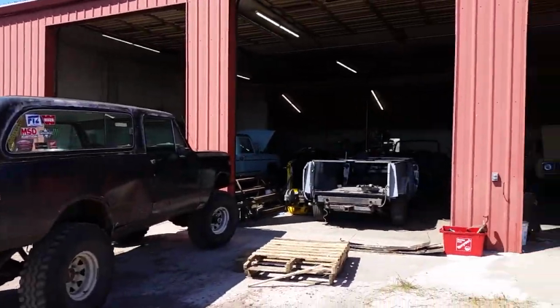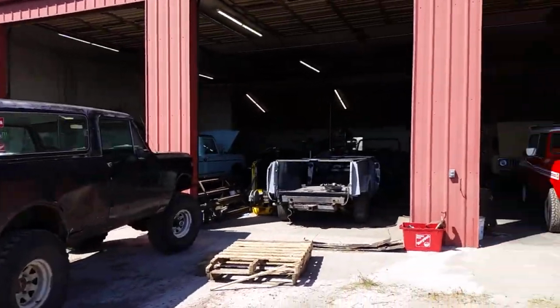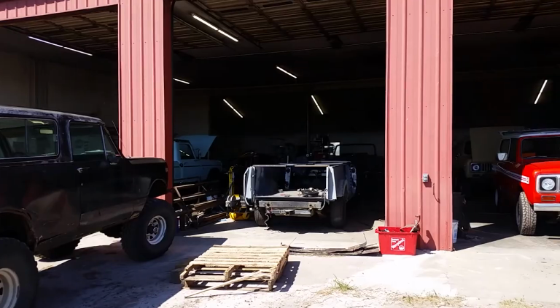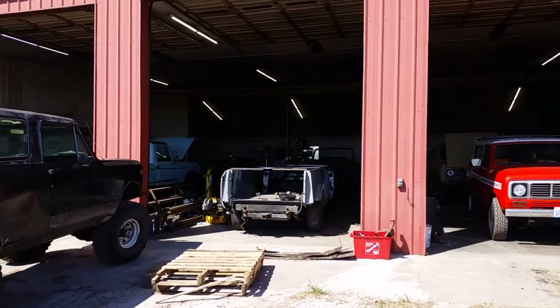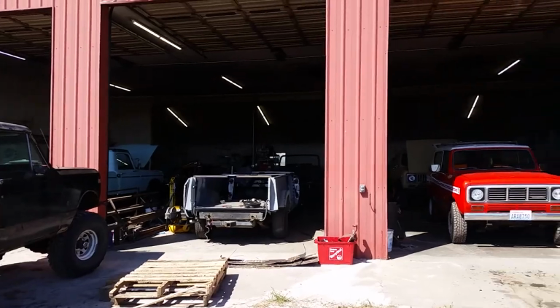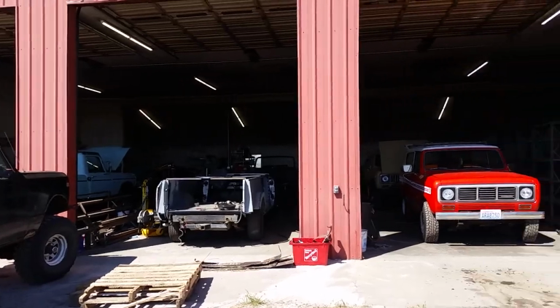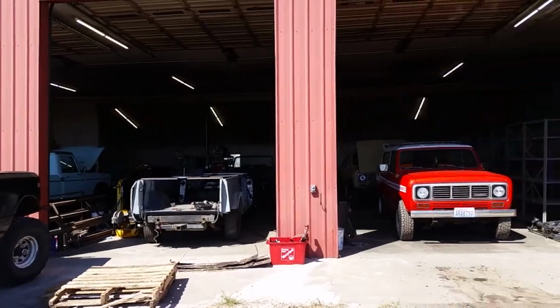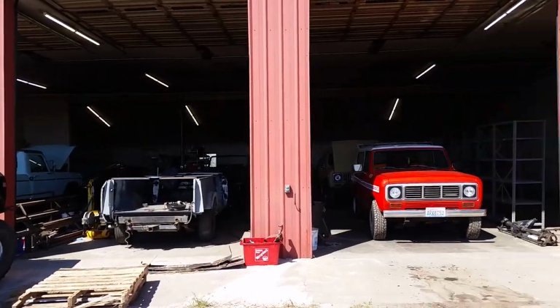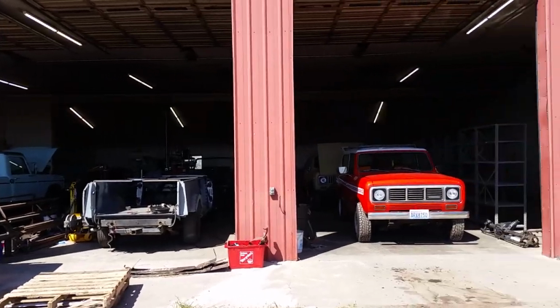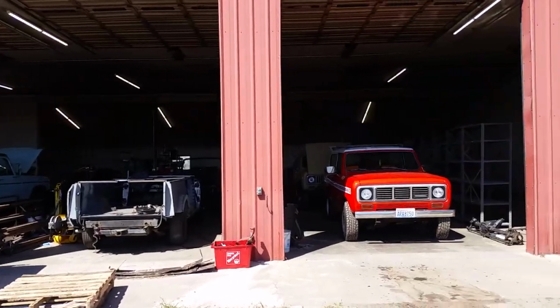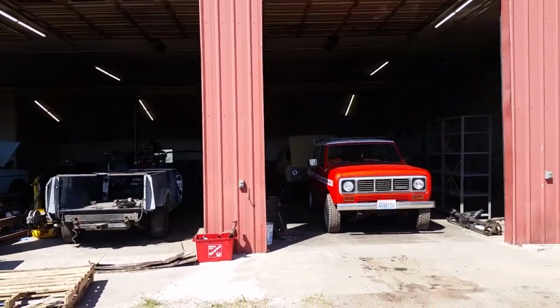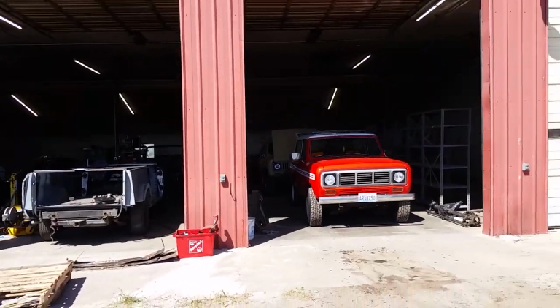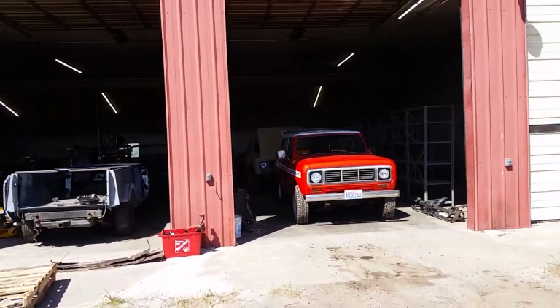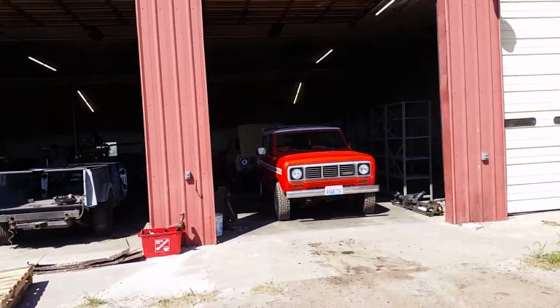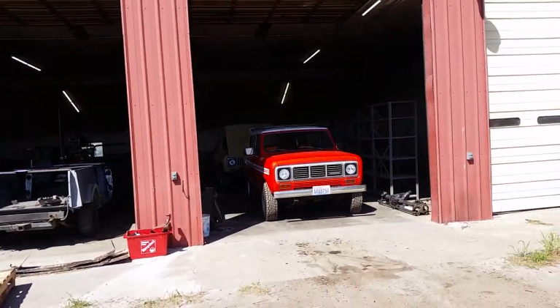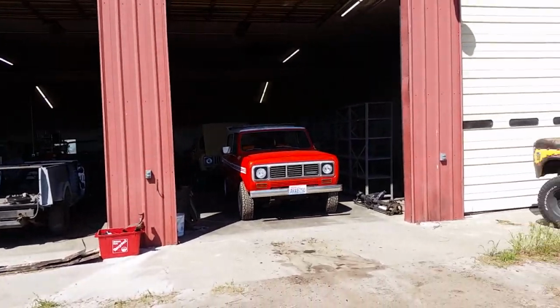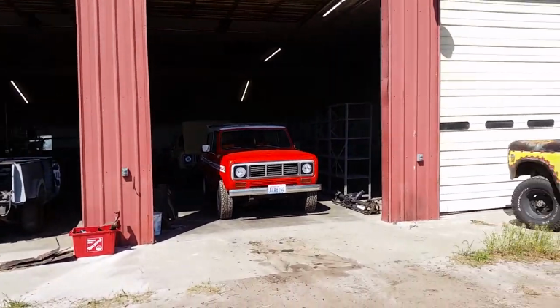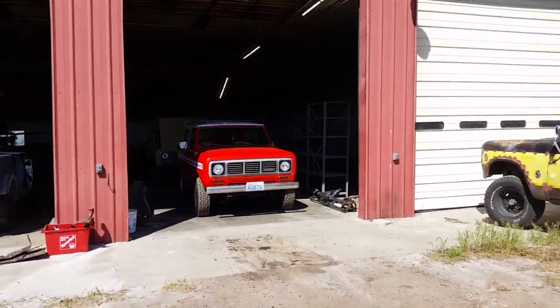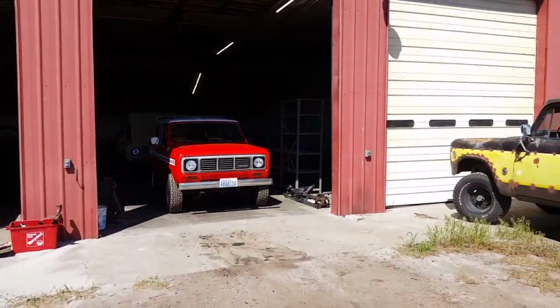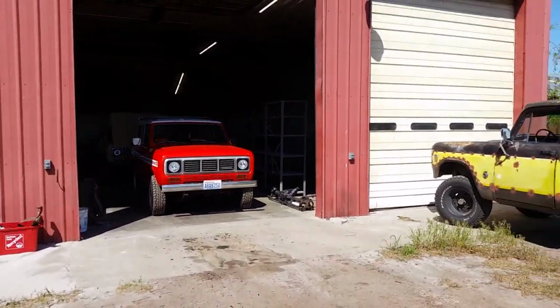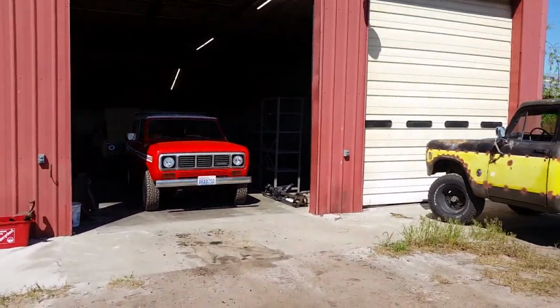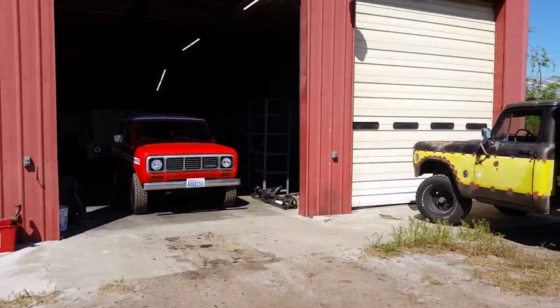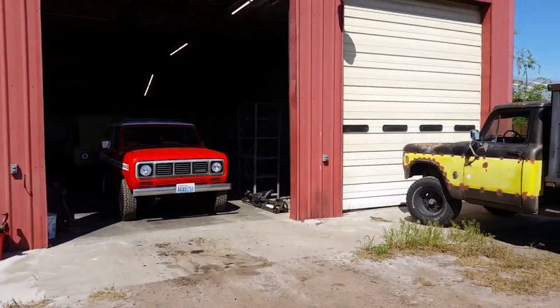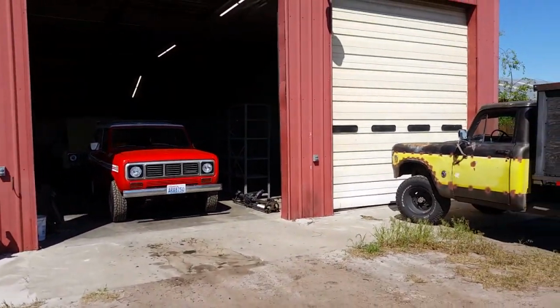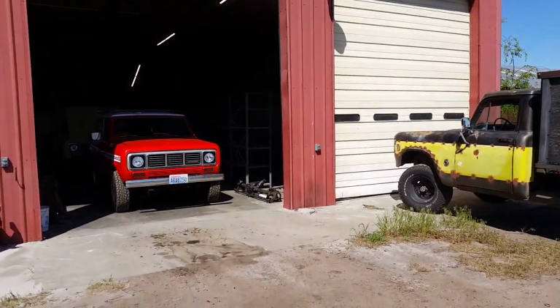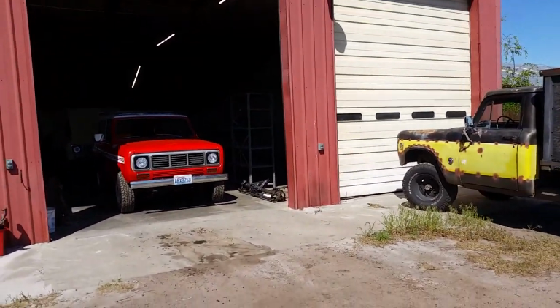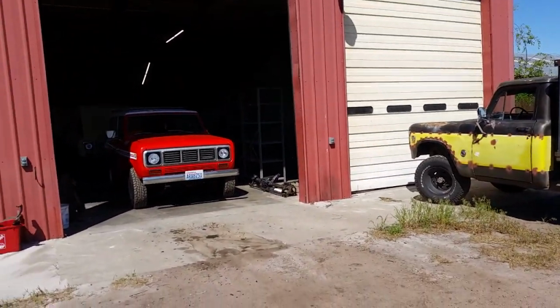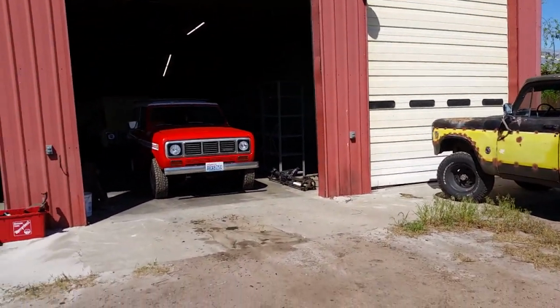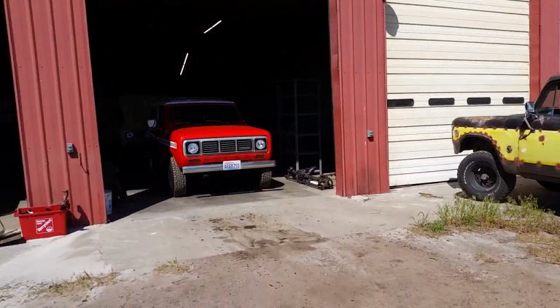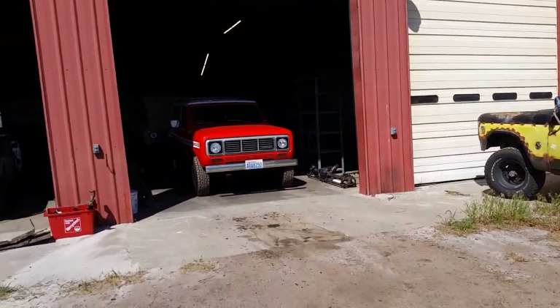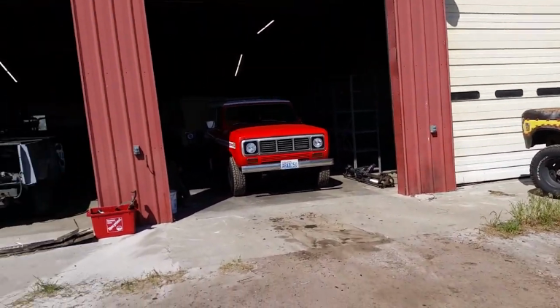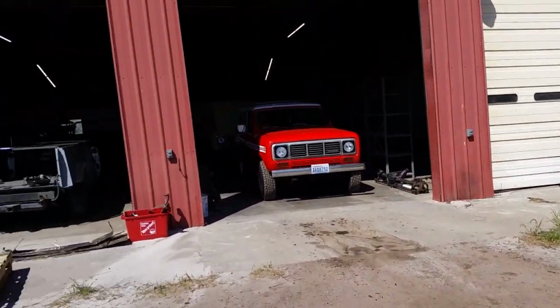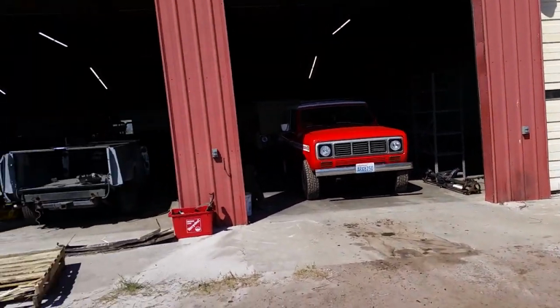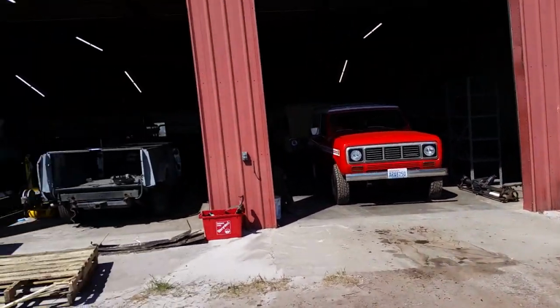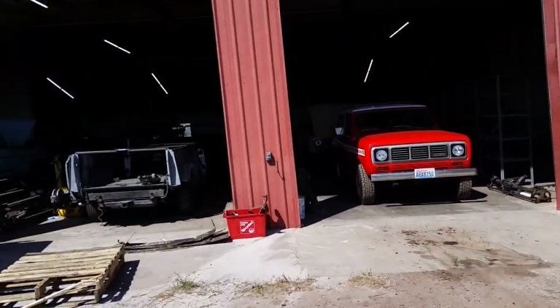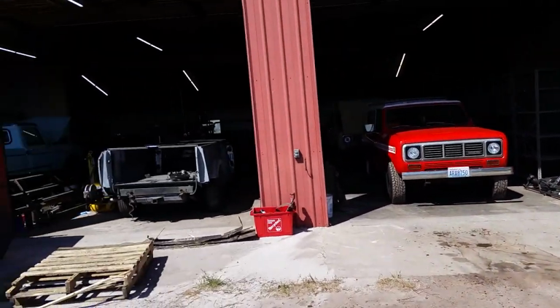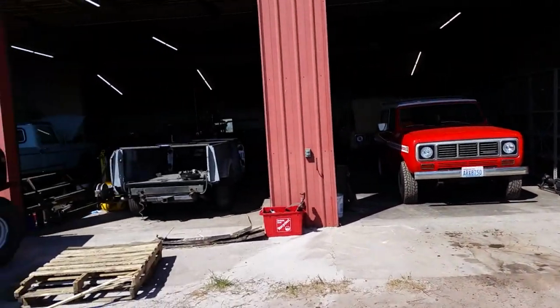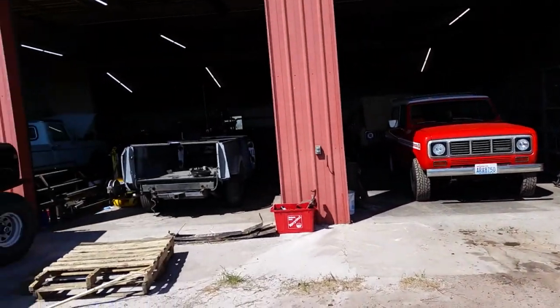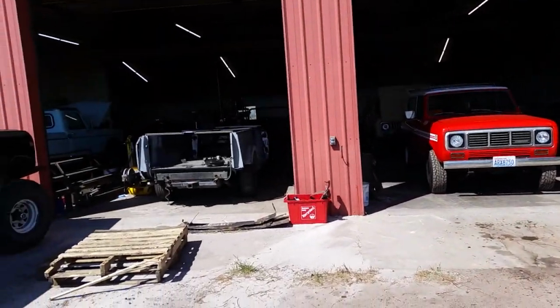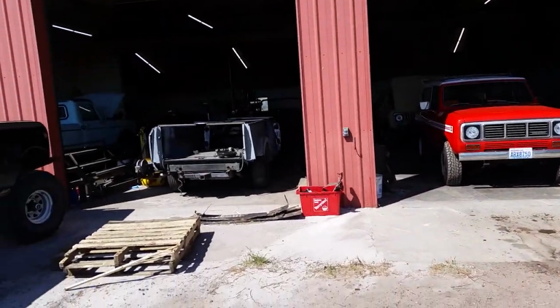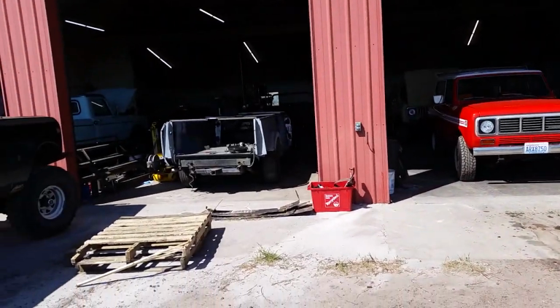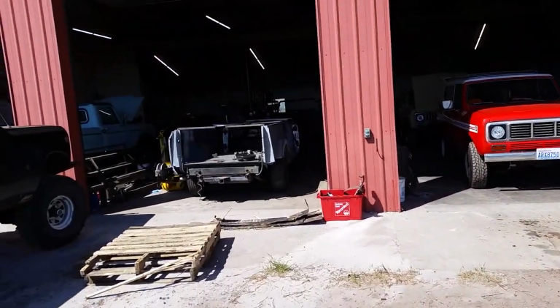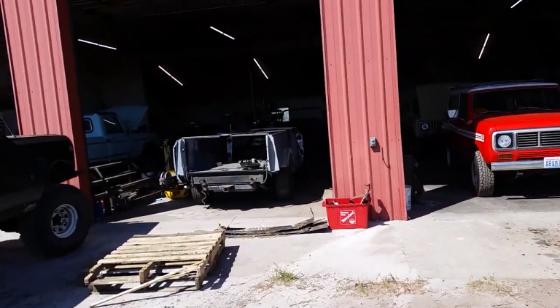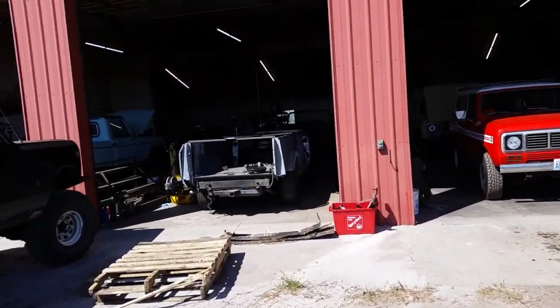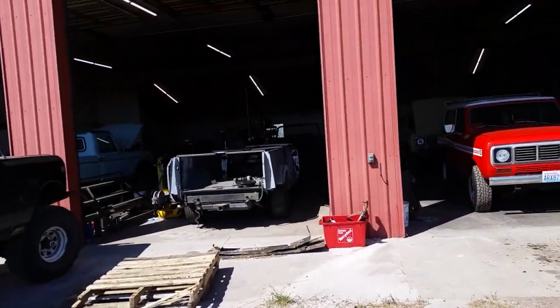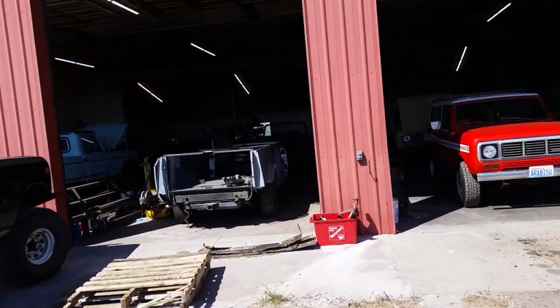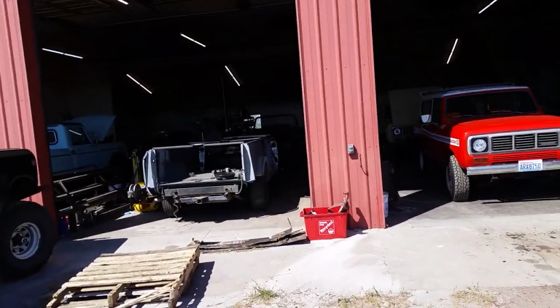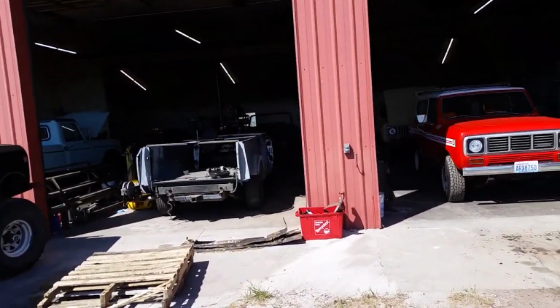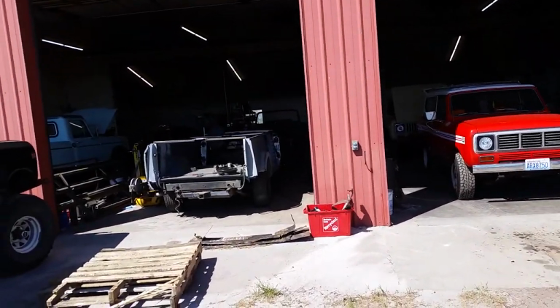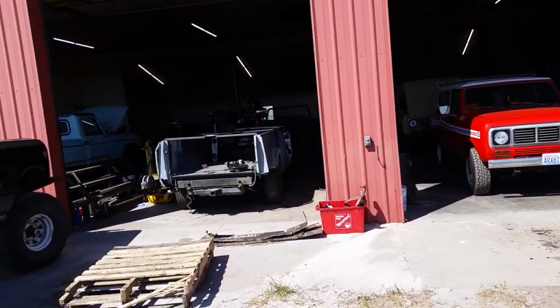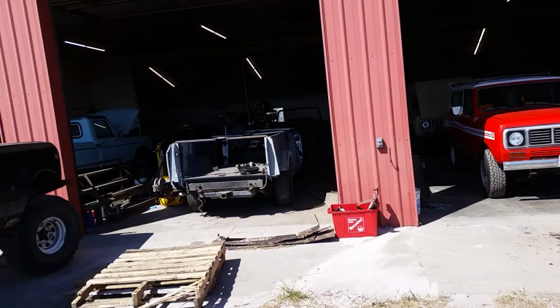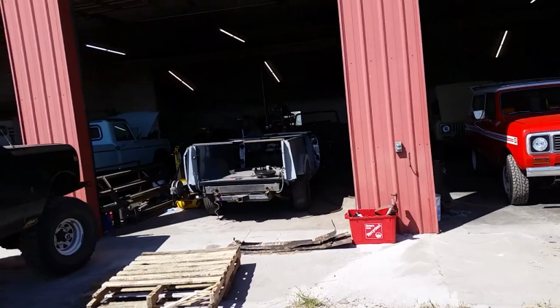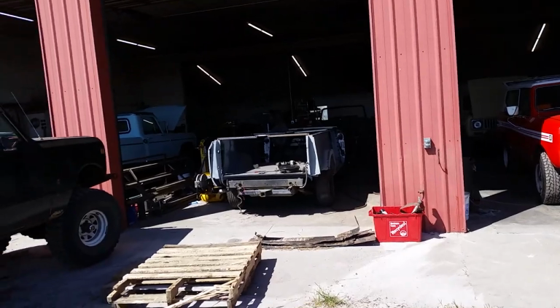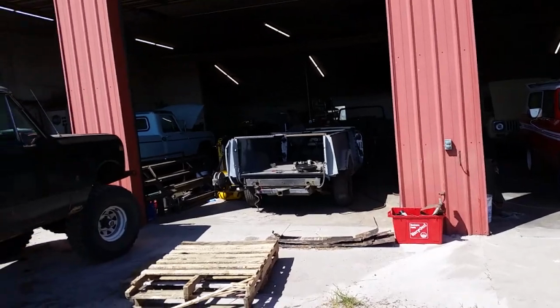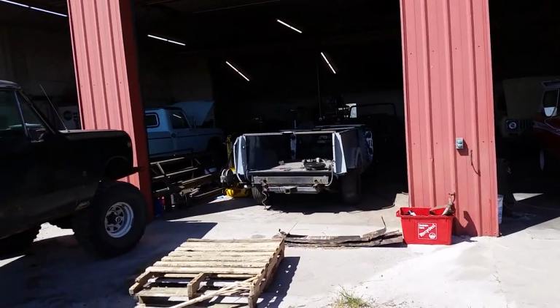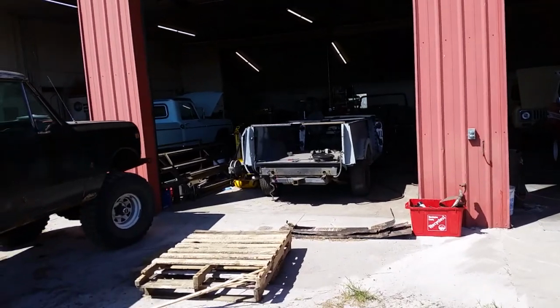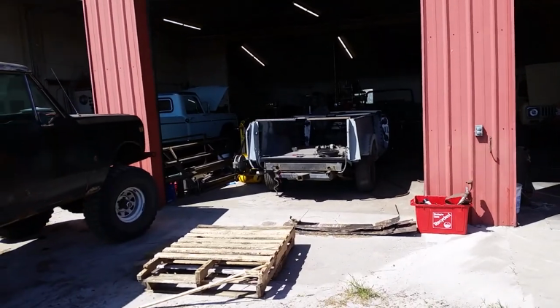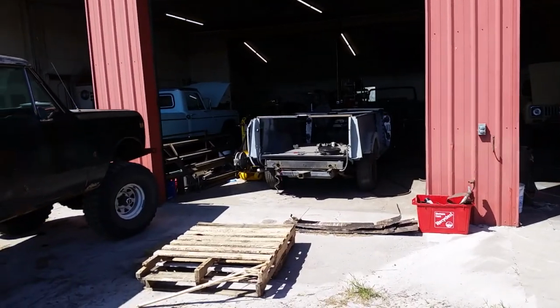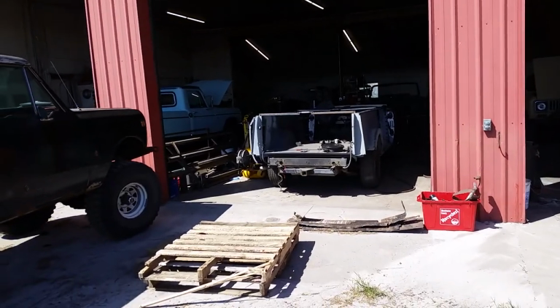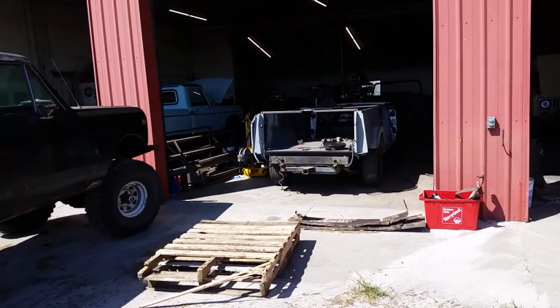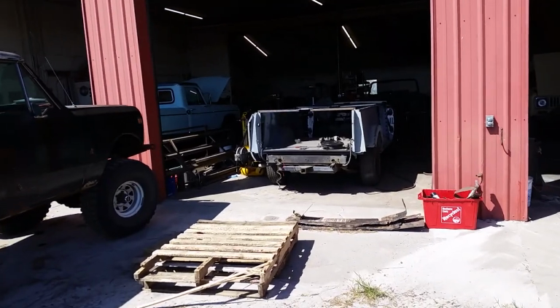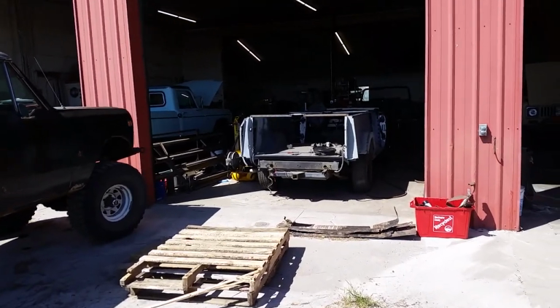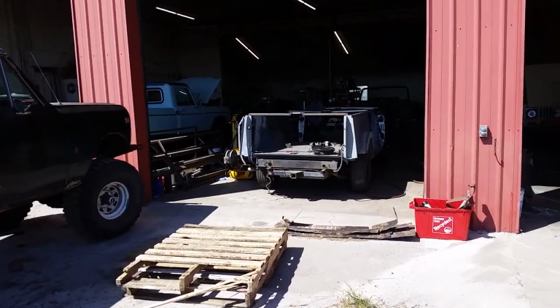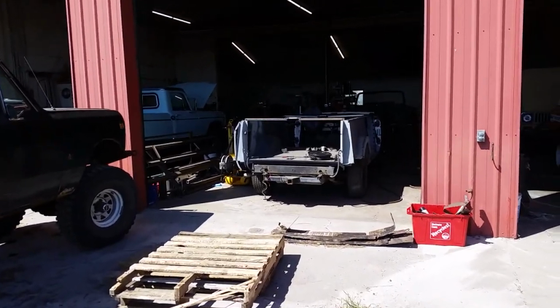So yeah, this is currently what's happening at the Binder Boneyard. Thanks for watching.